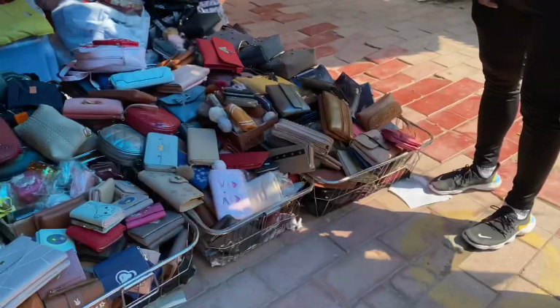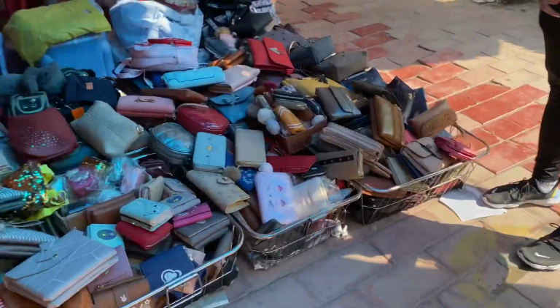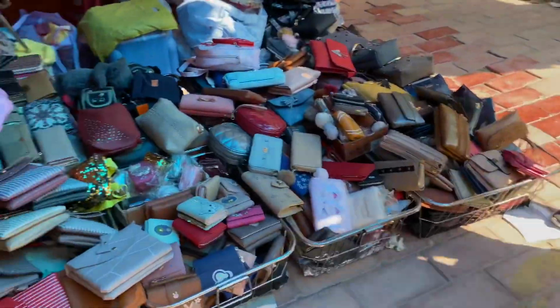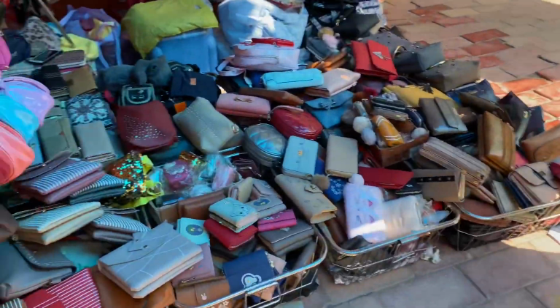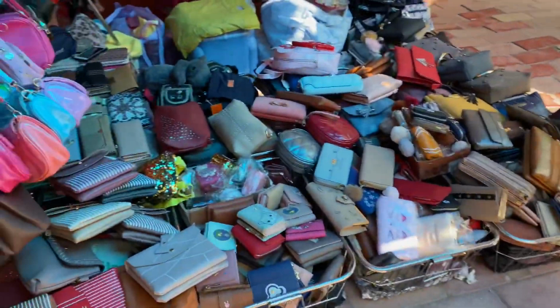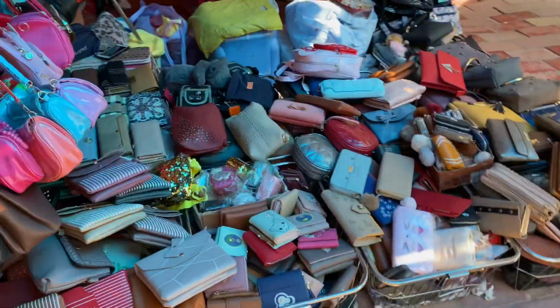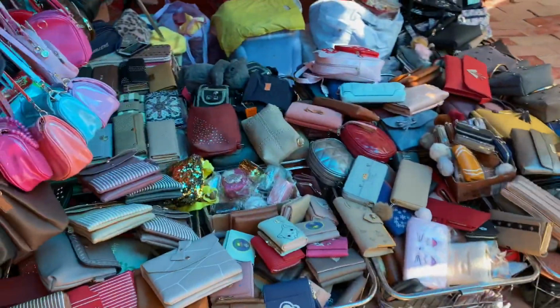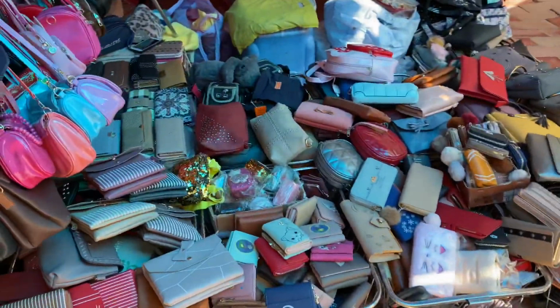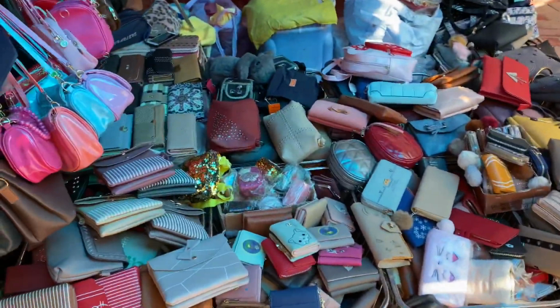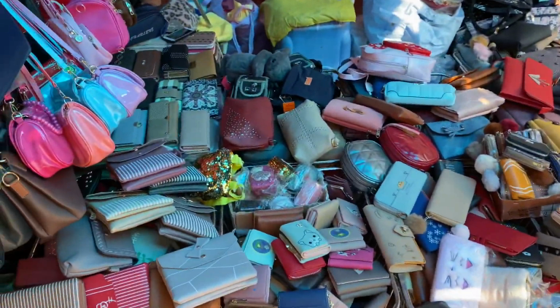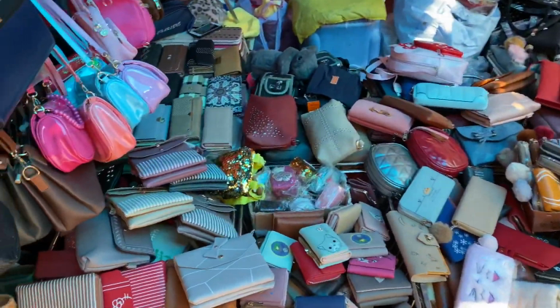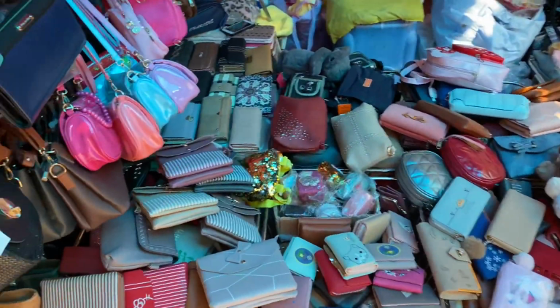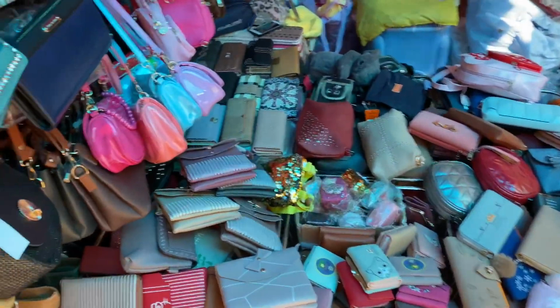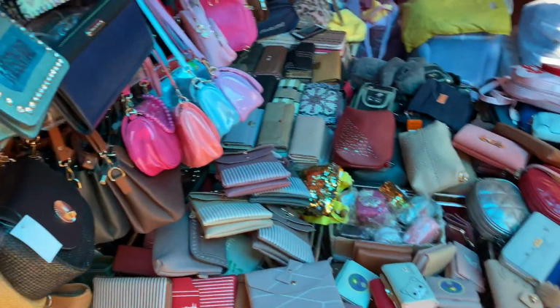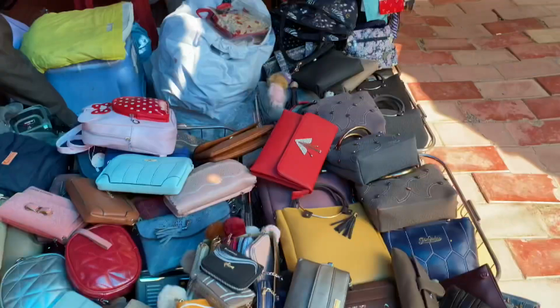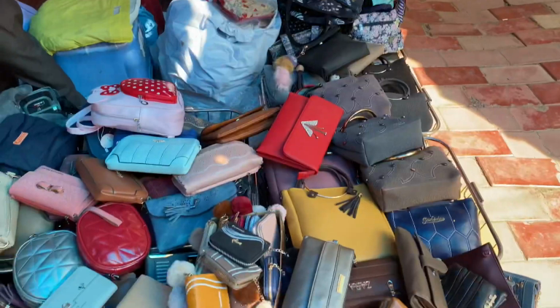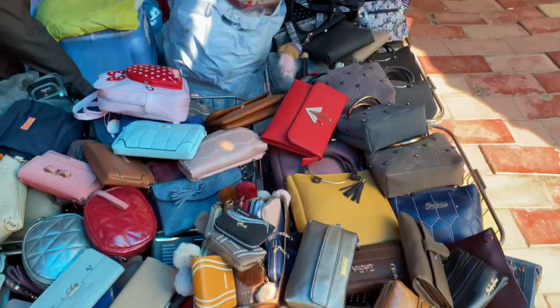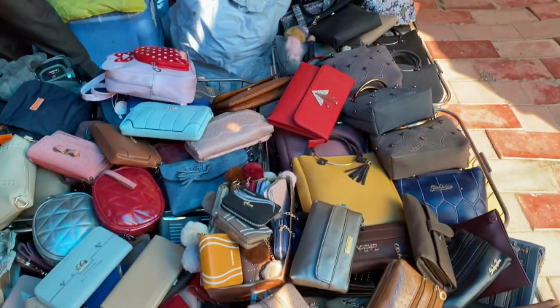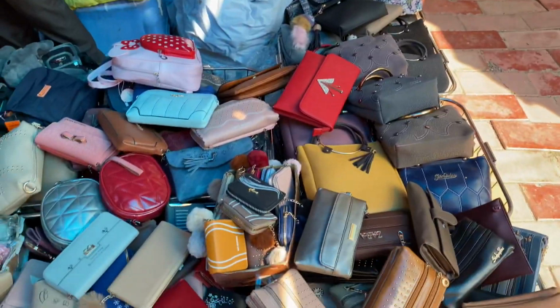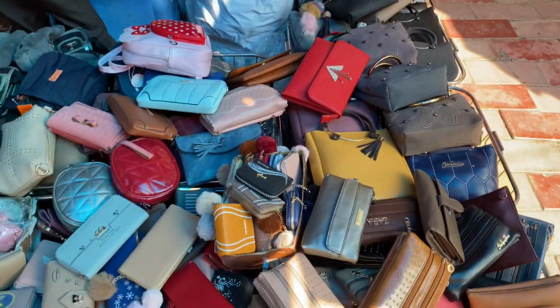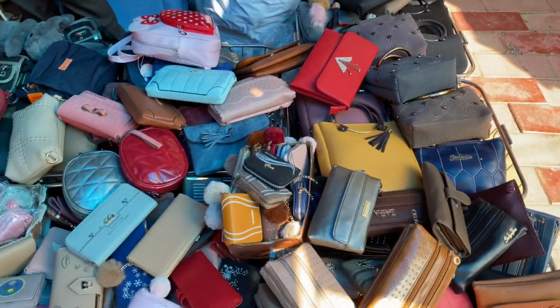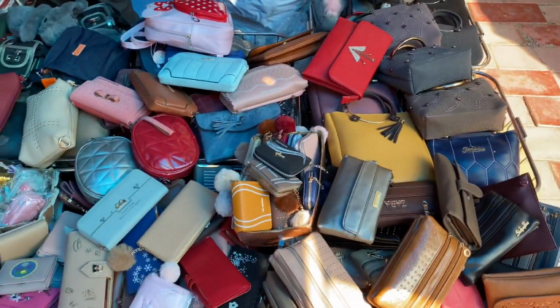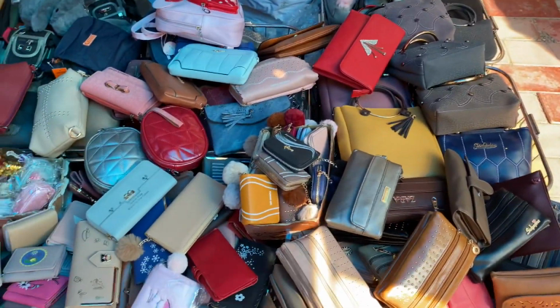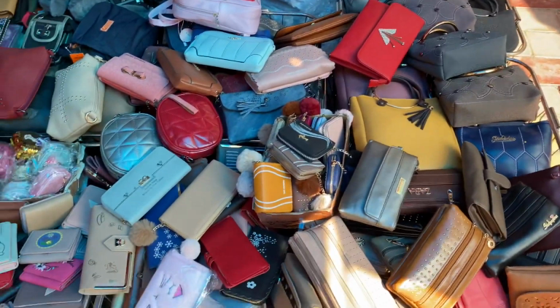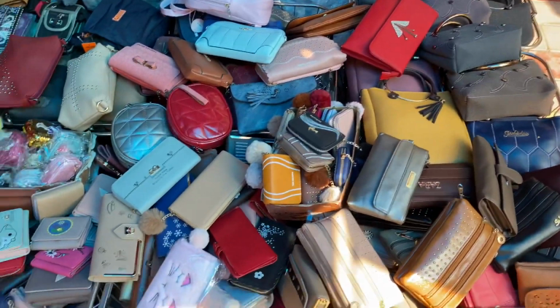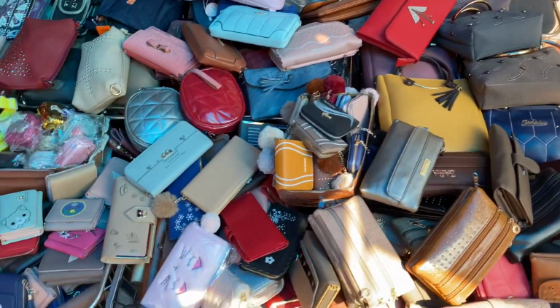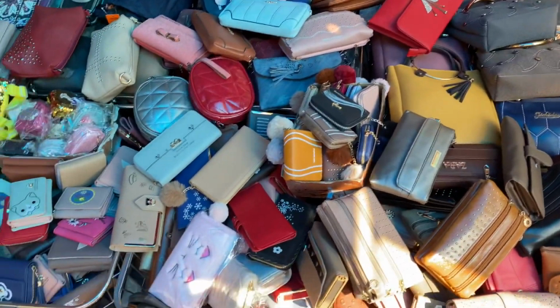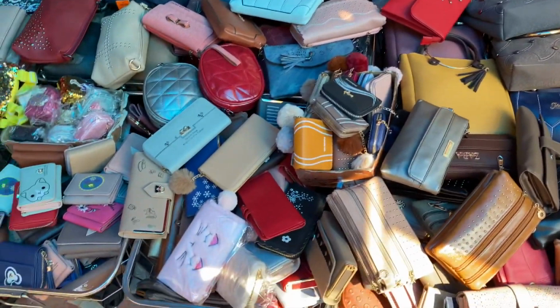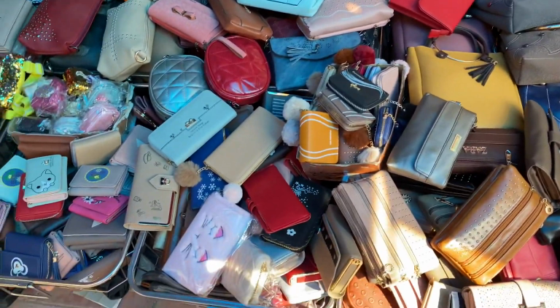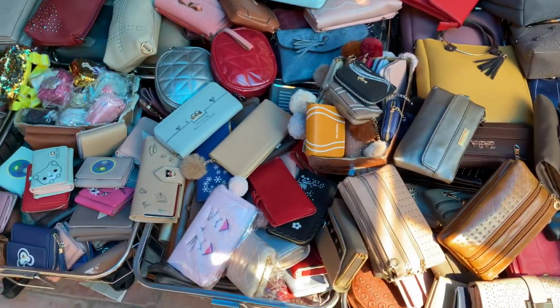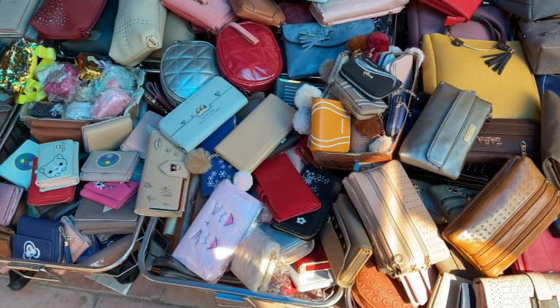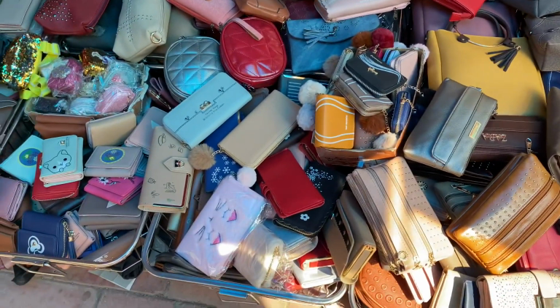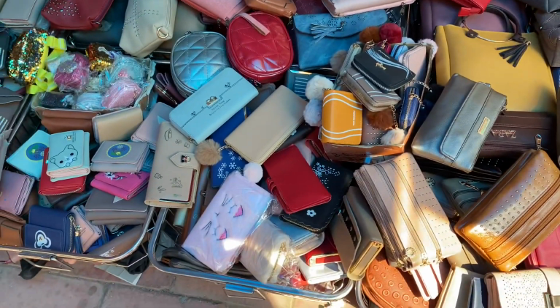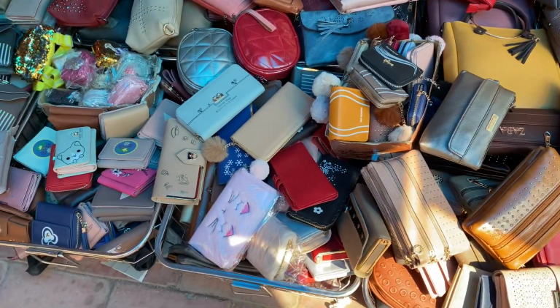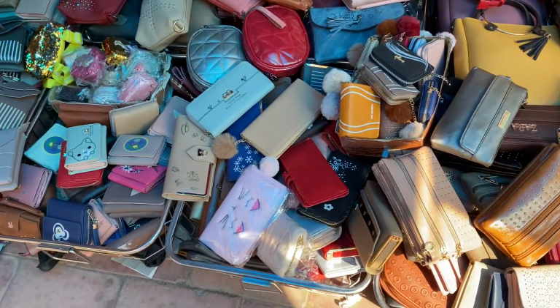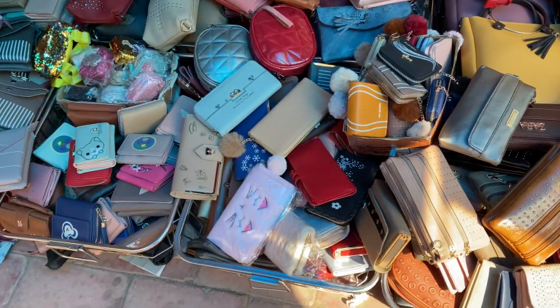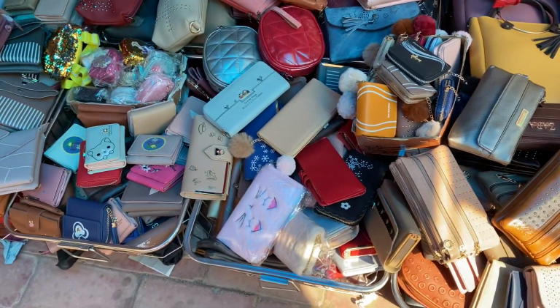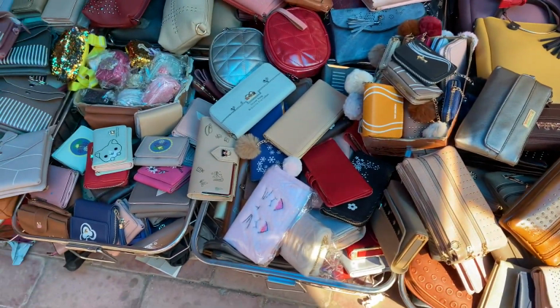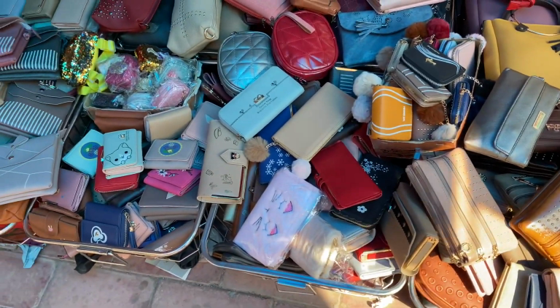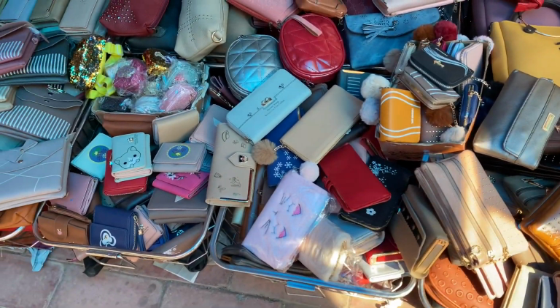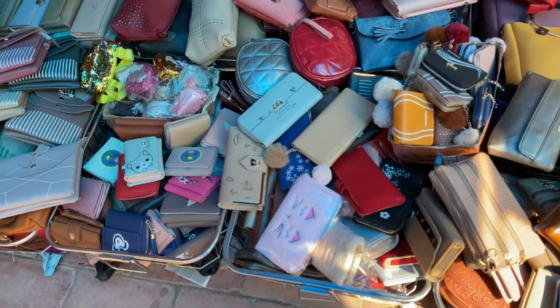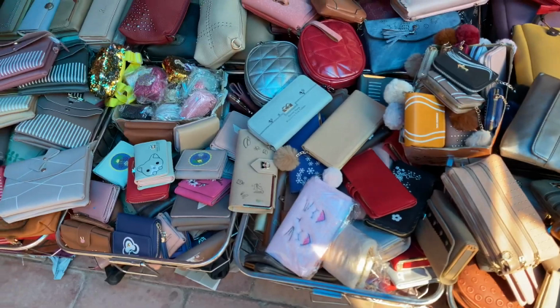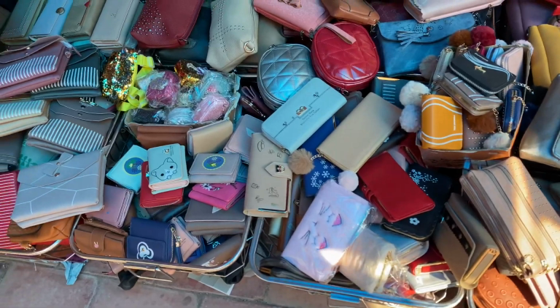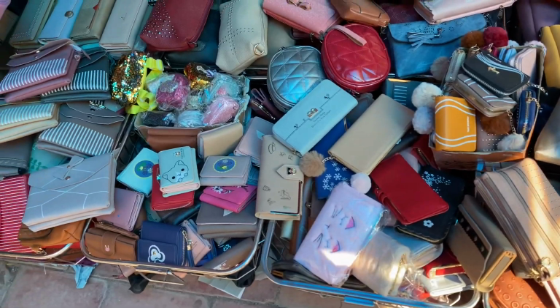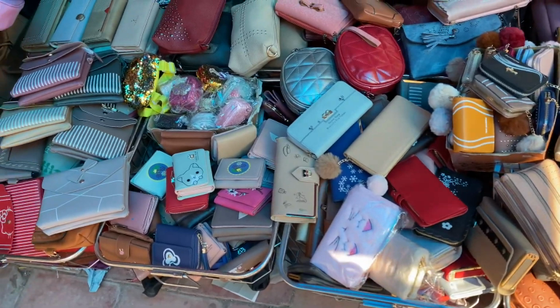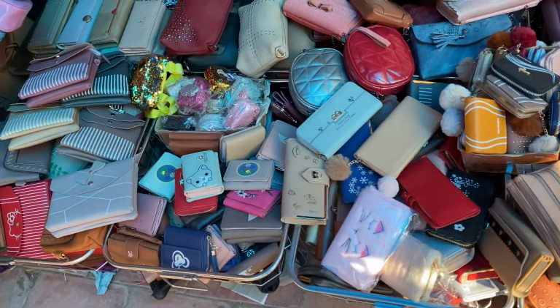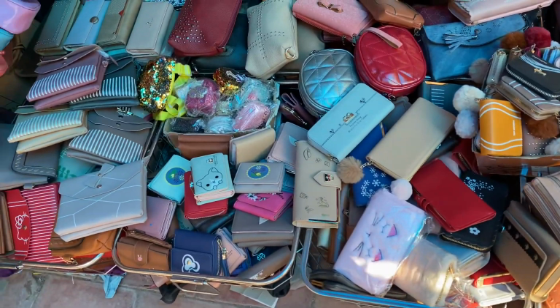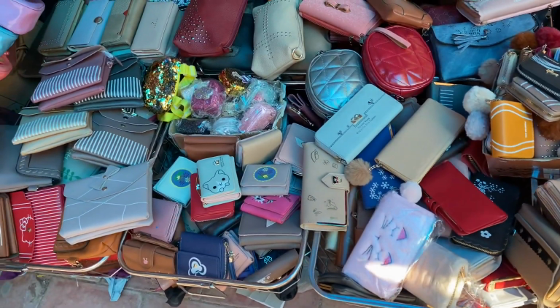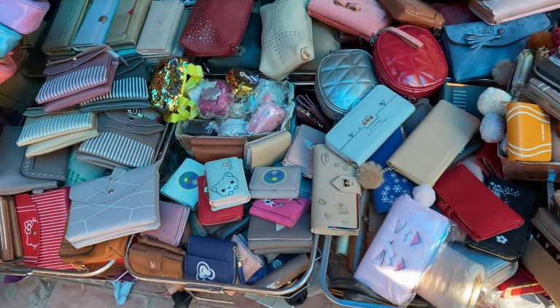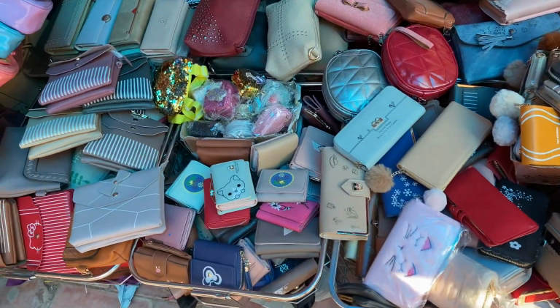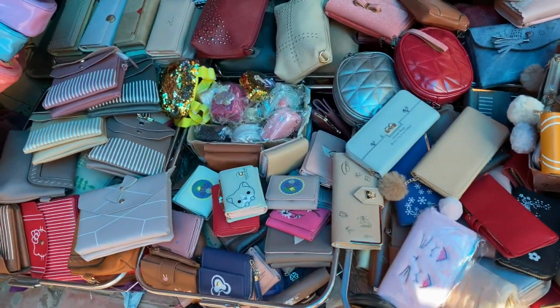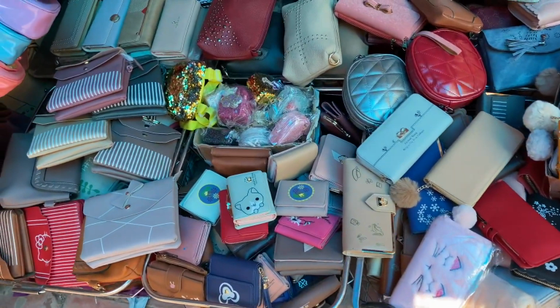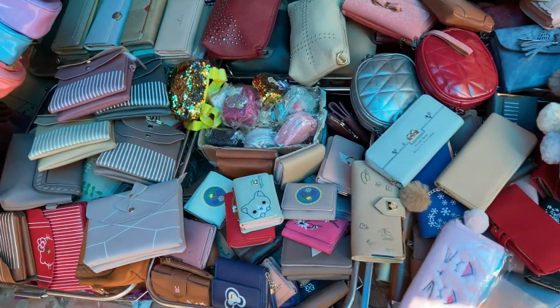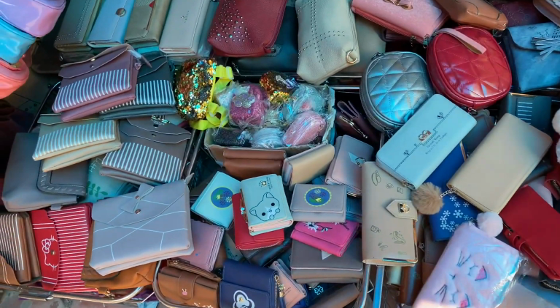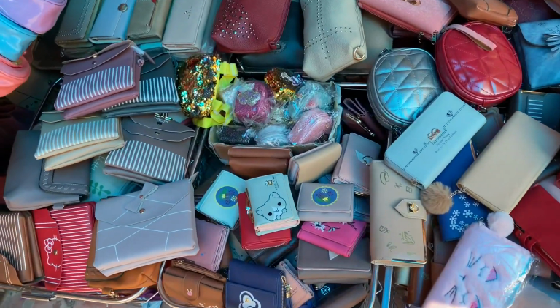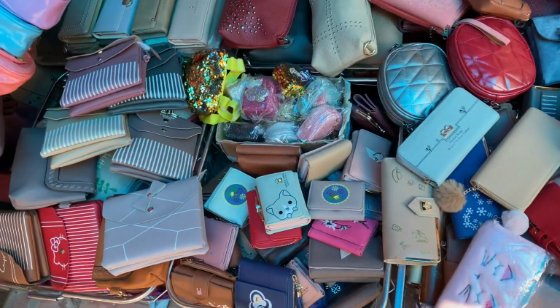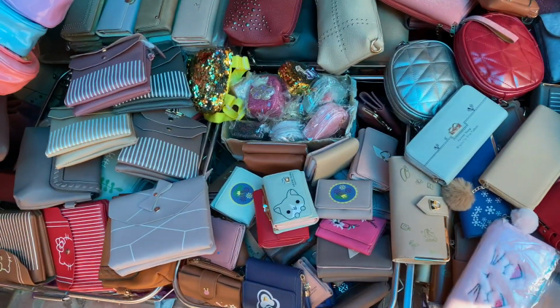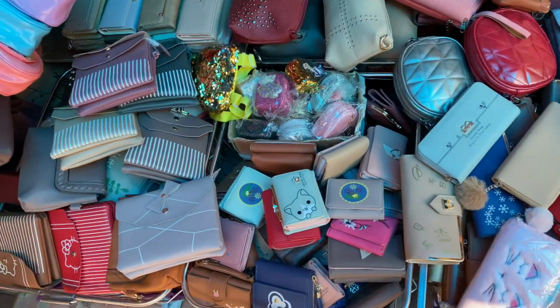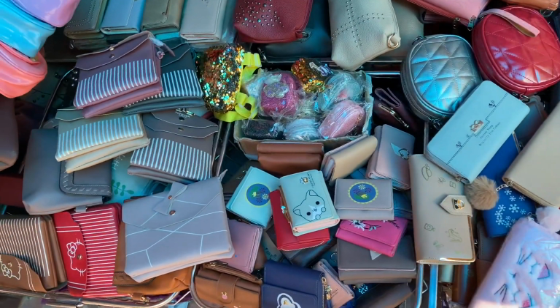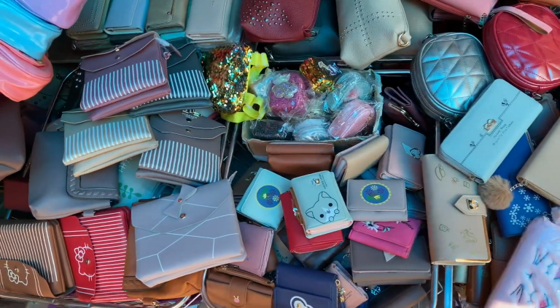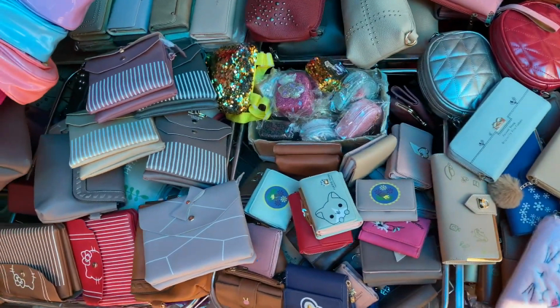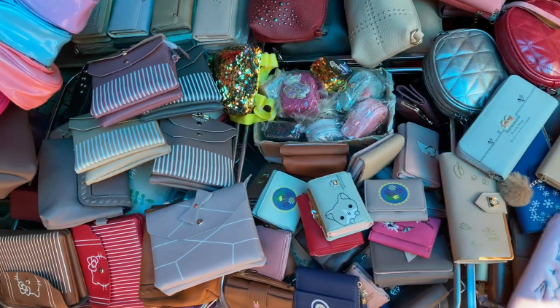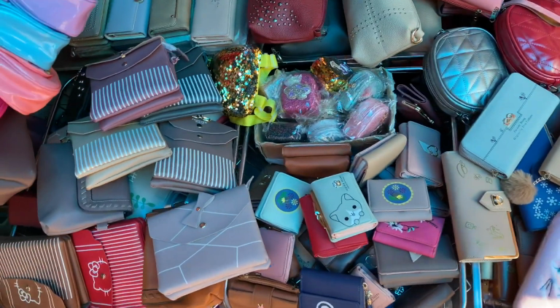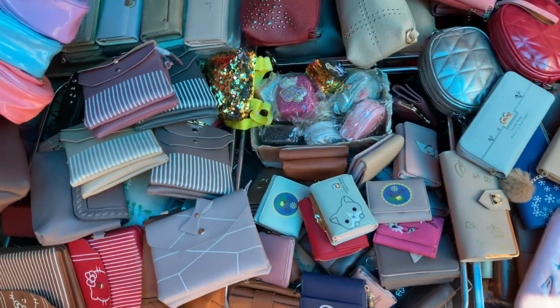Here you will also see money purses or coin purses in which you can only keep coins or money.